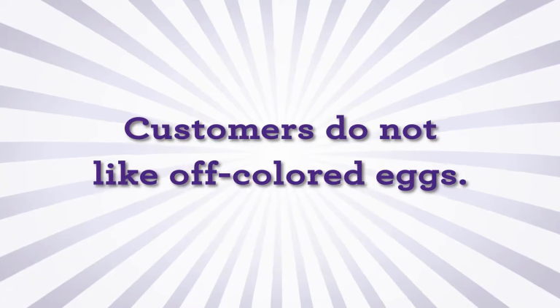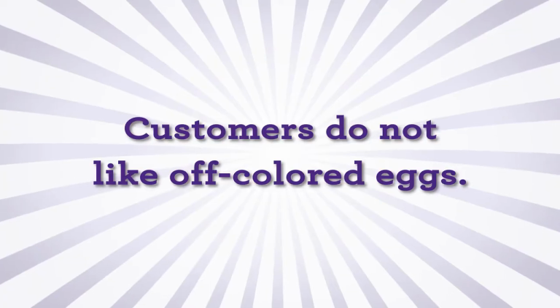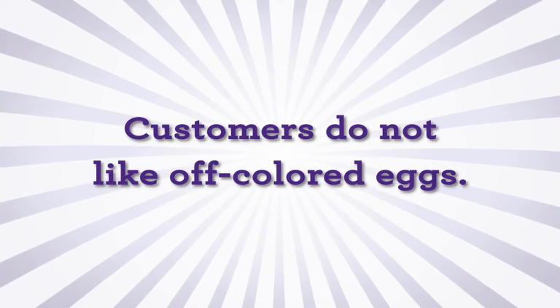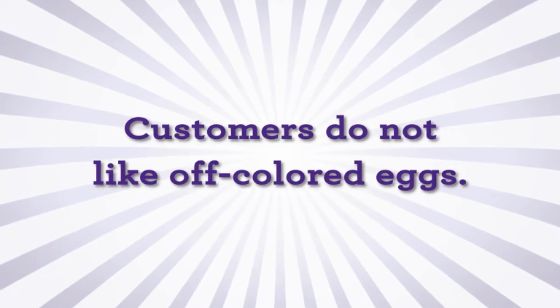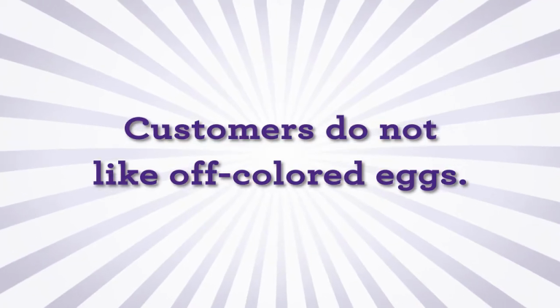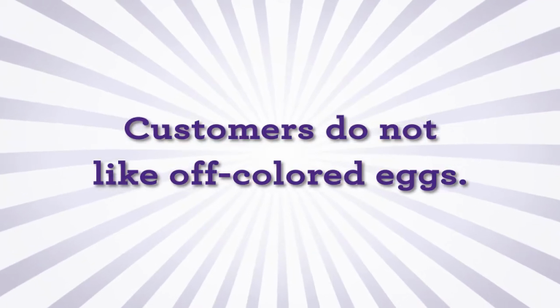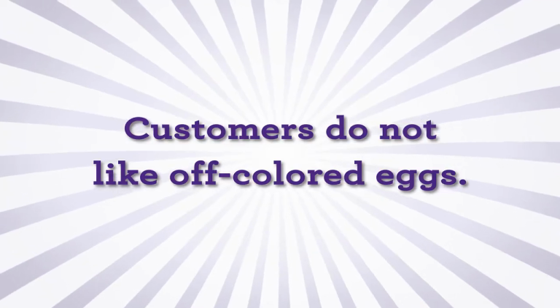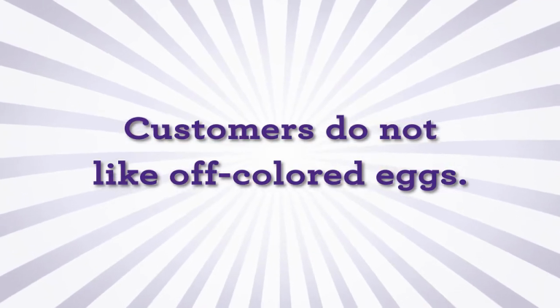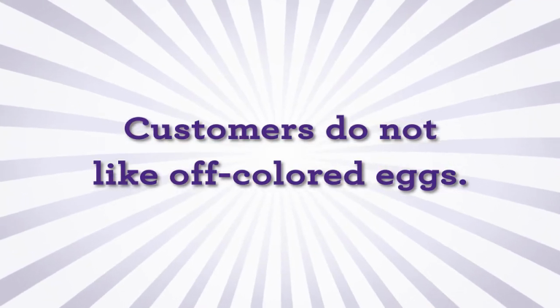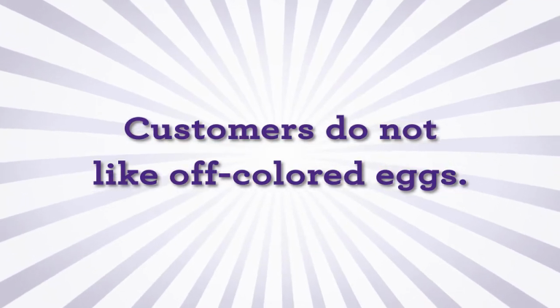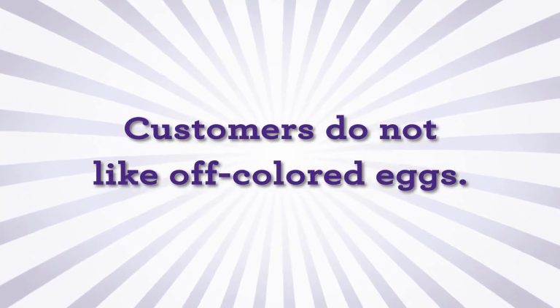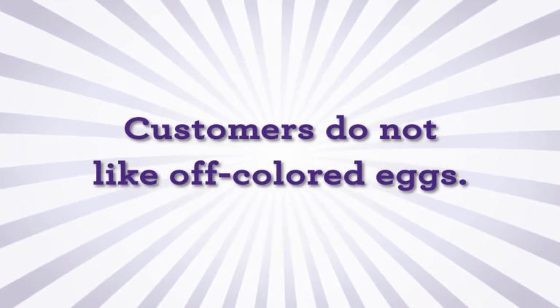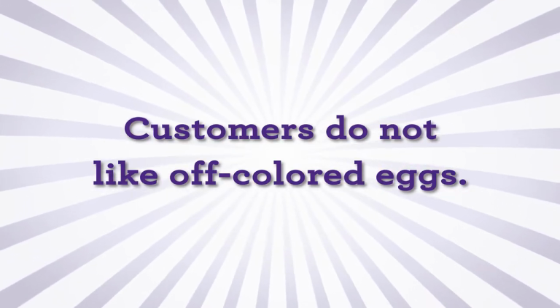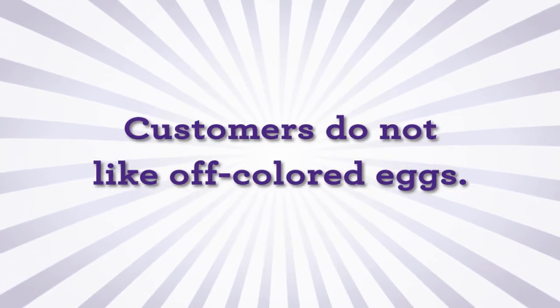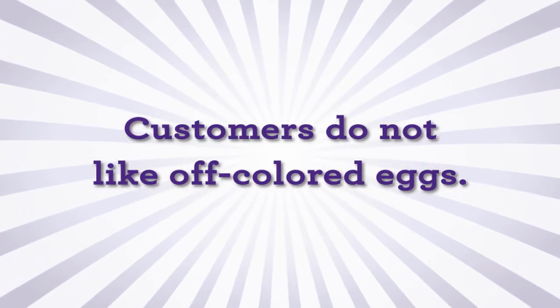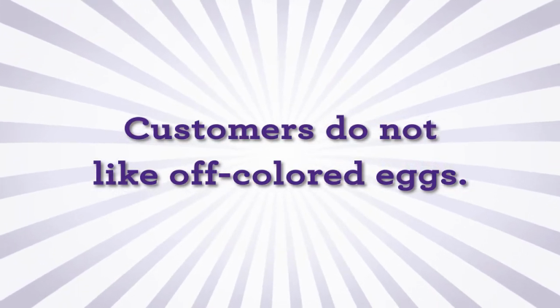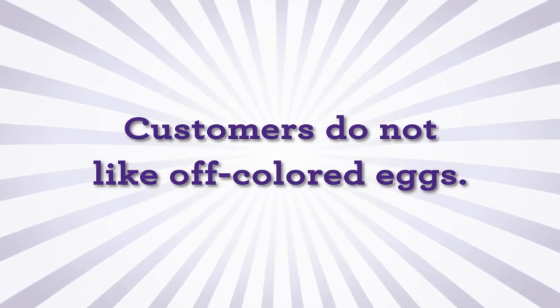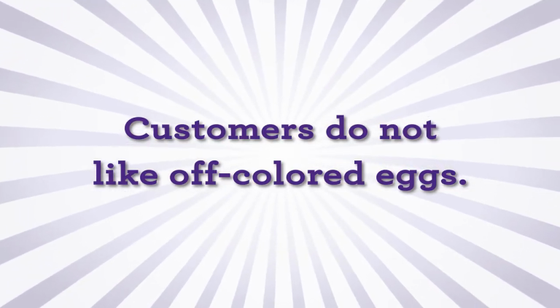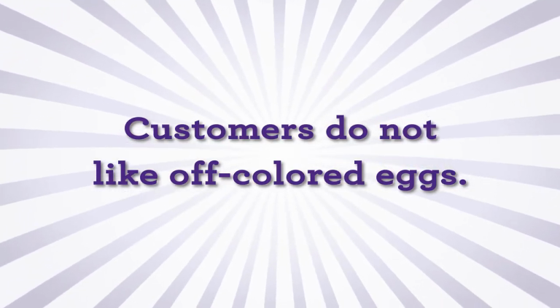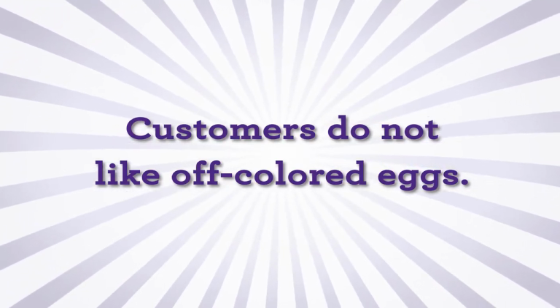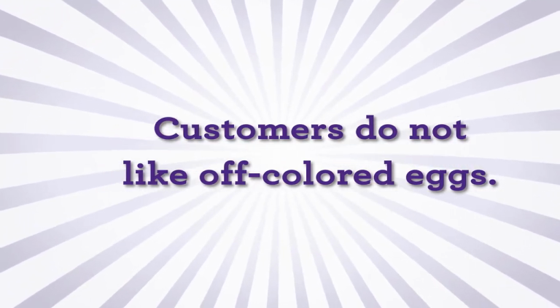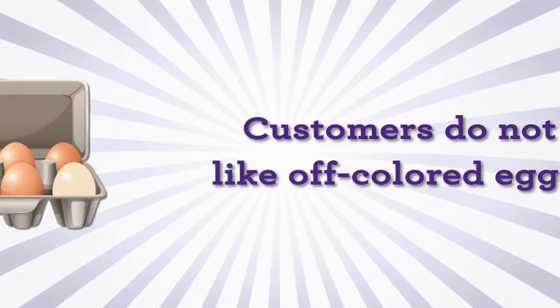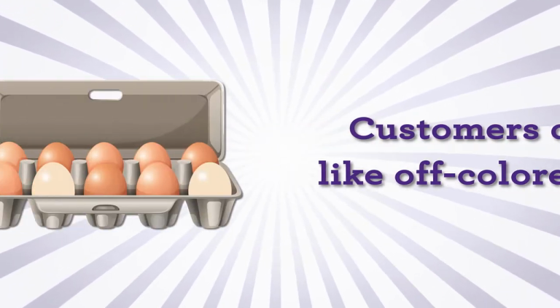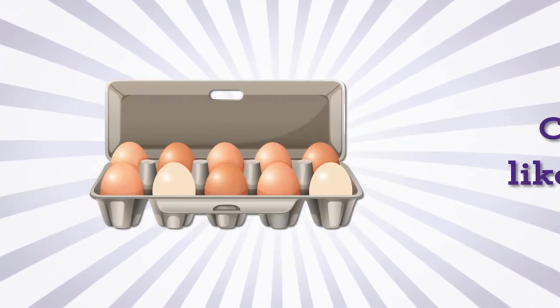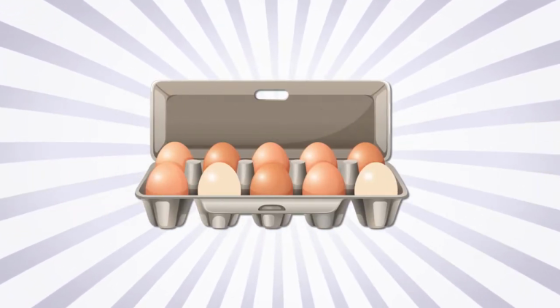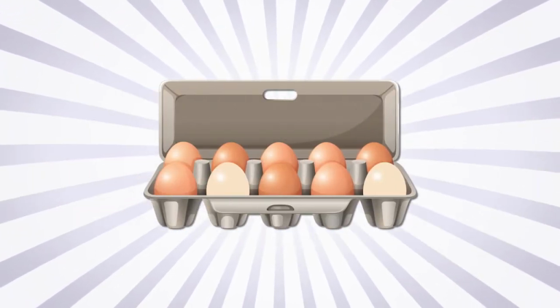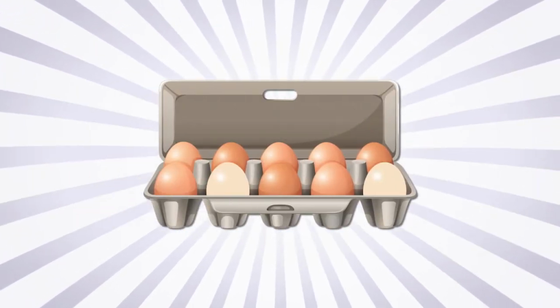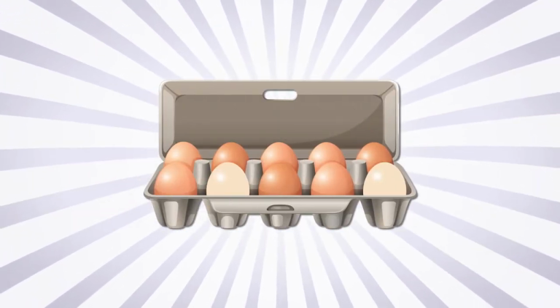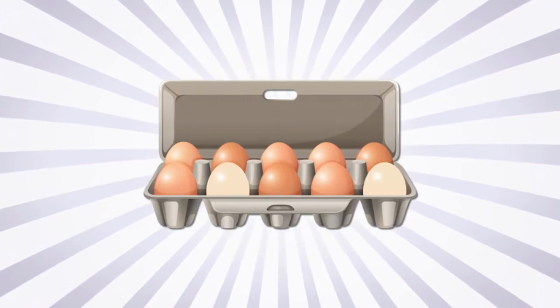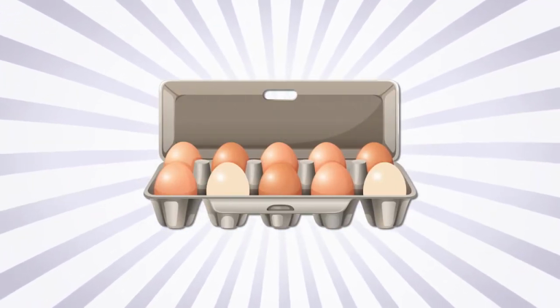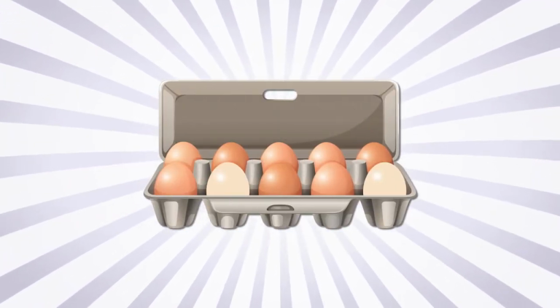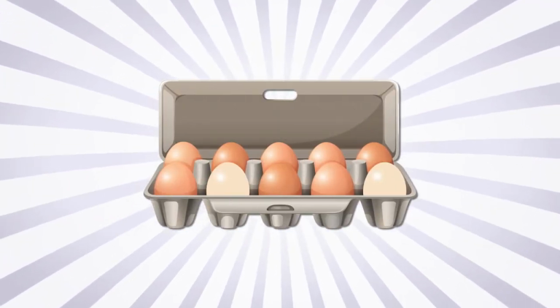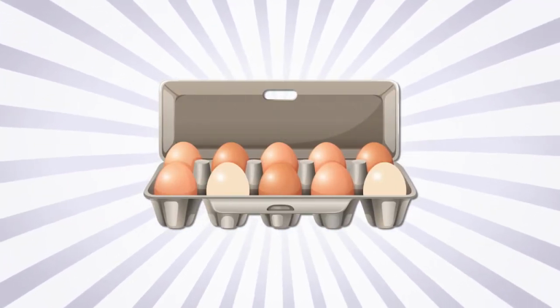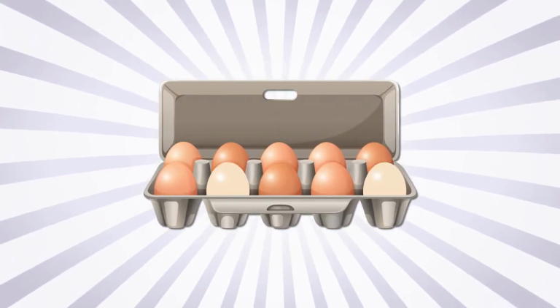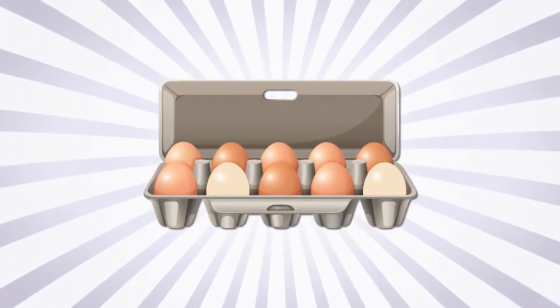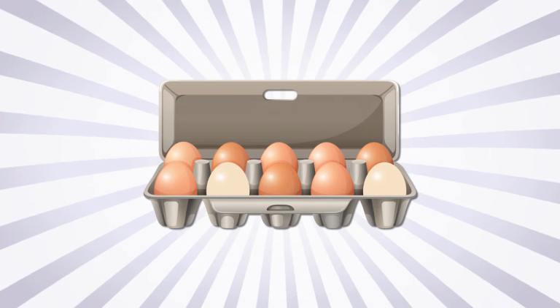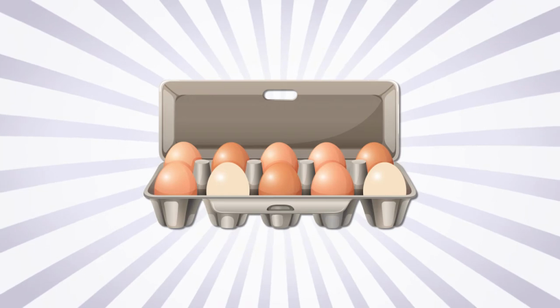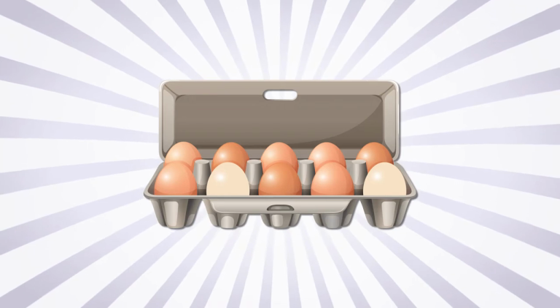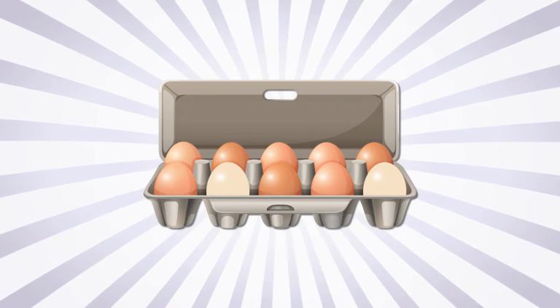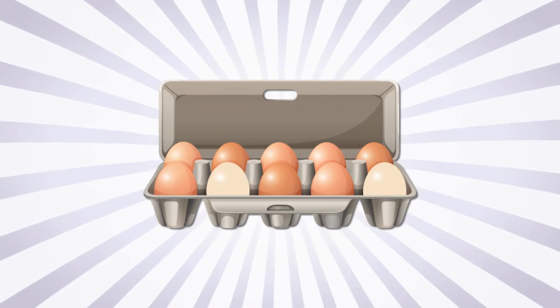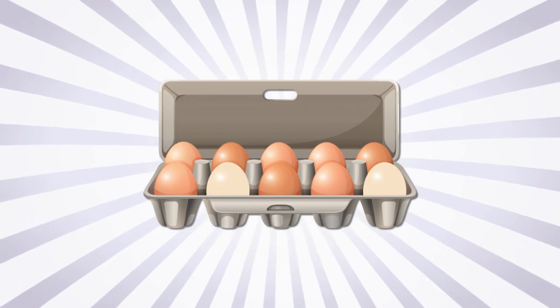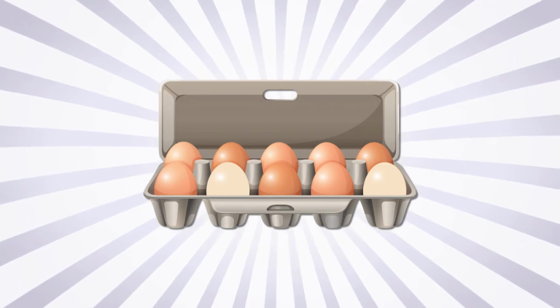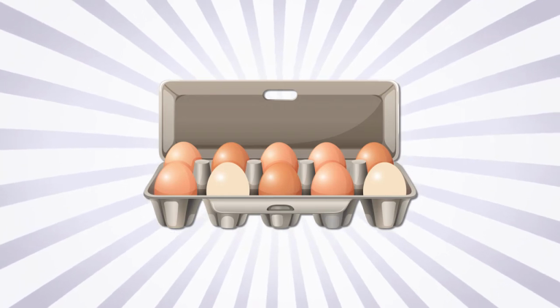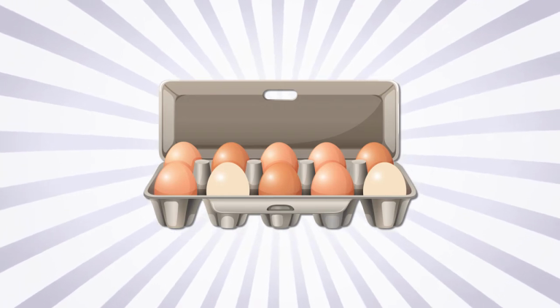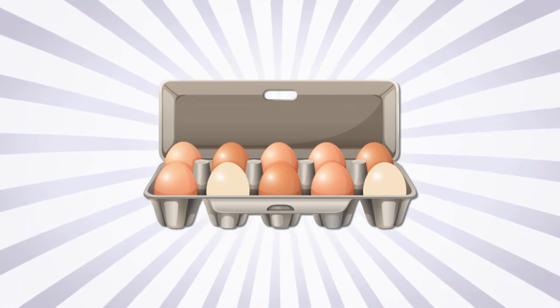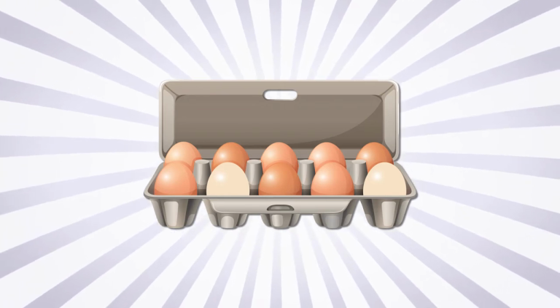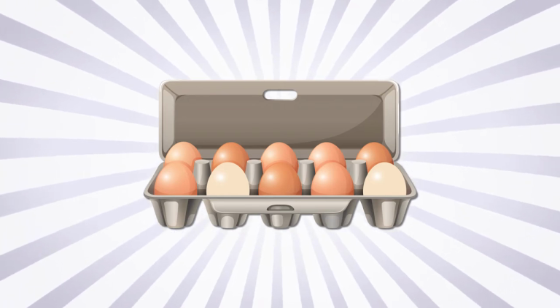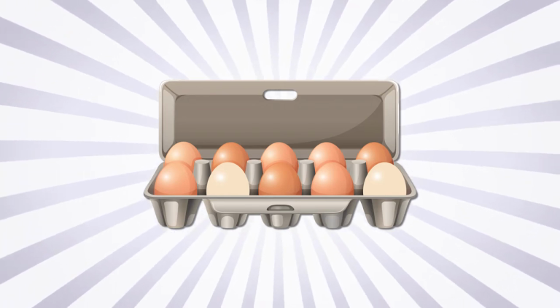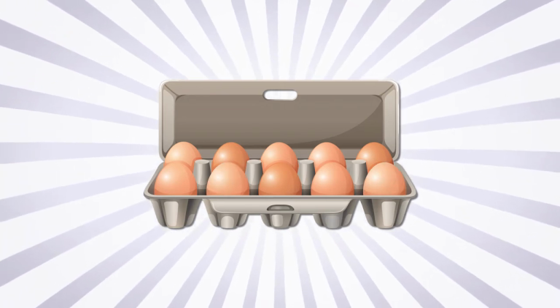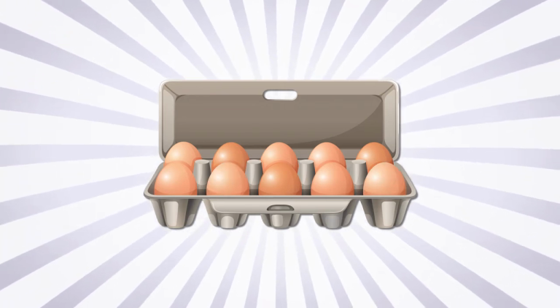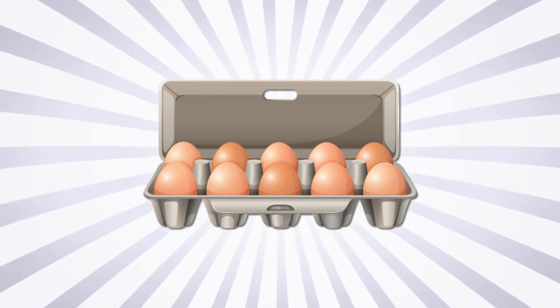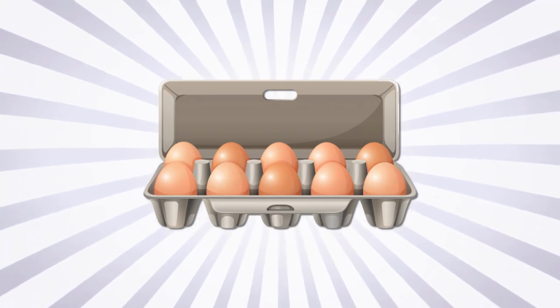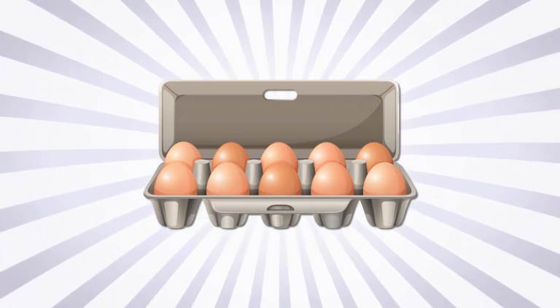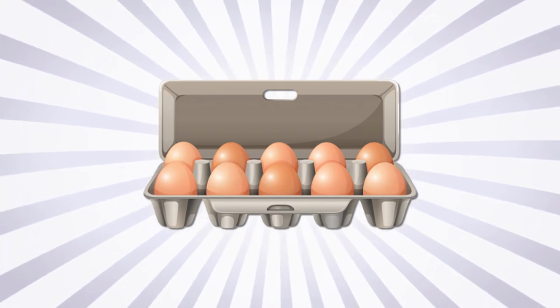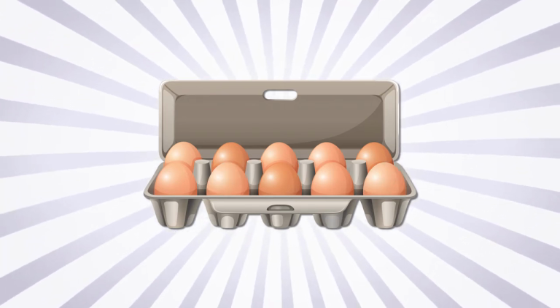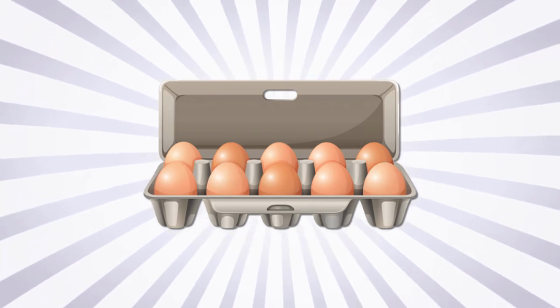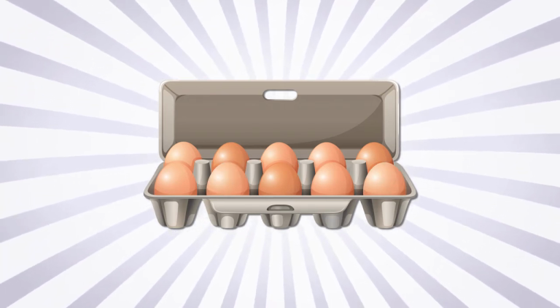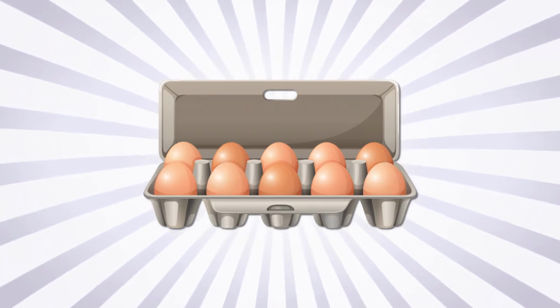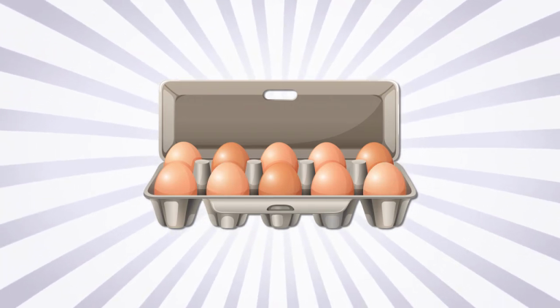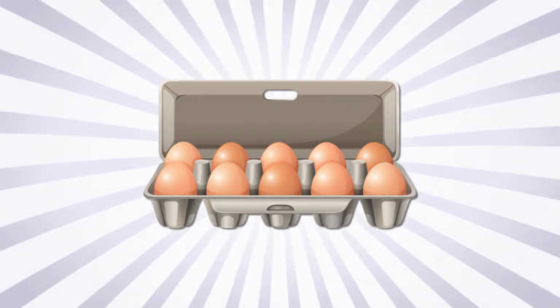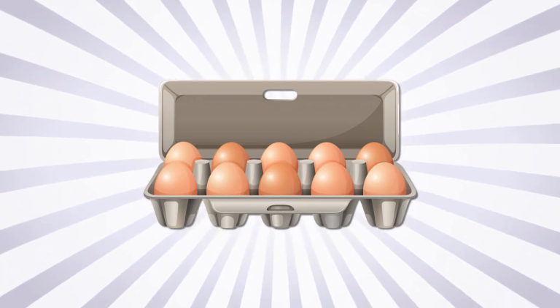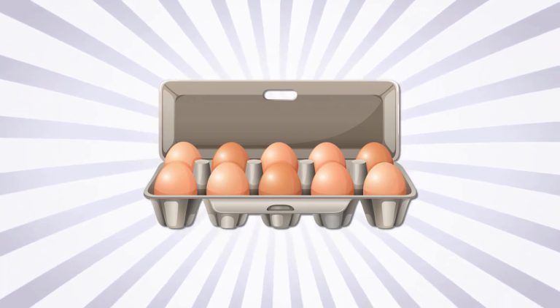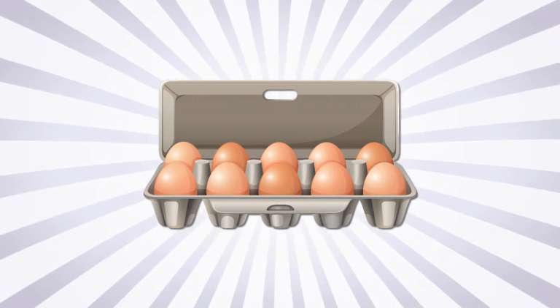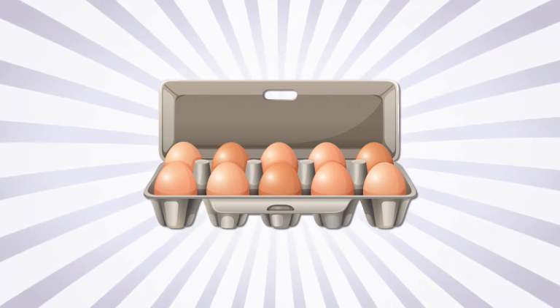Customers do not like off-colored eggs. Research shows that customers will pull out eggs that appear different and they are suspicious of eating them.